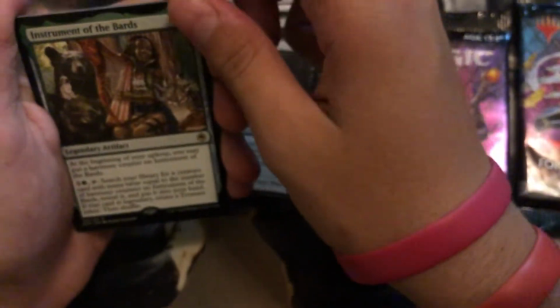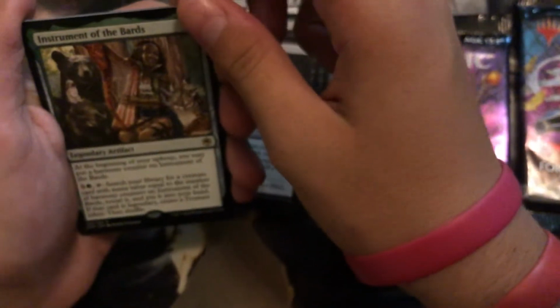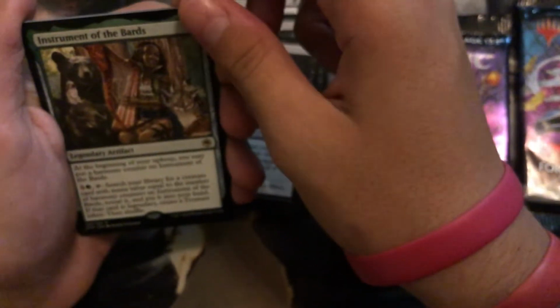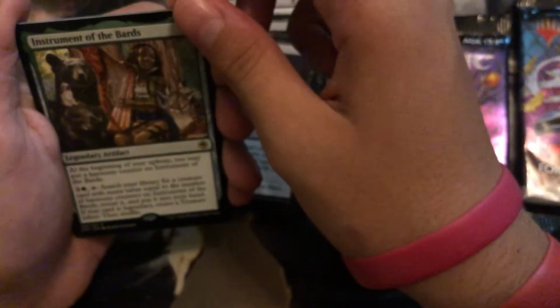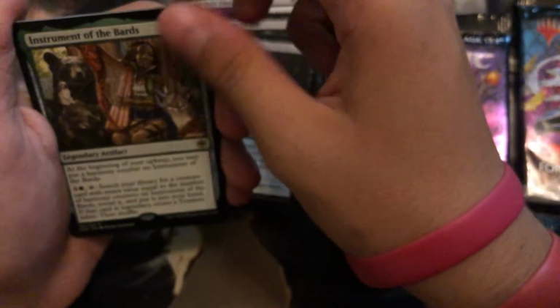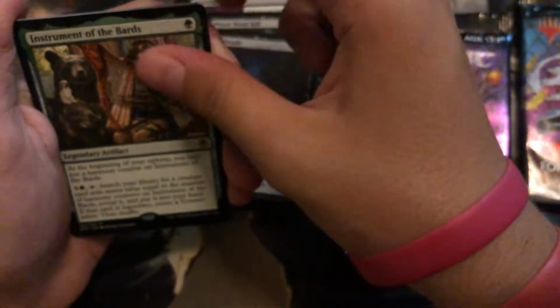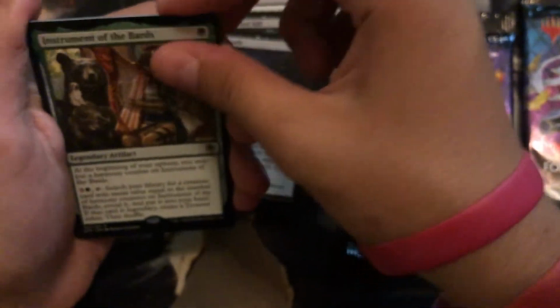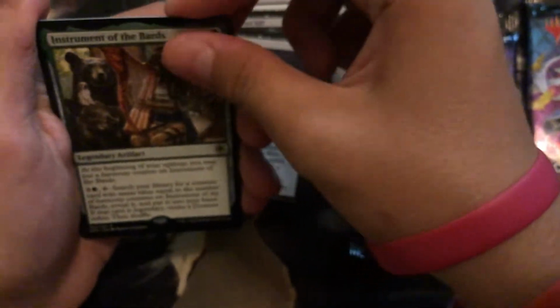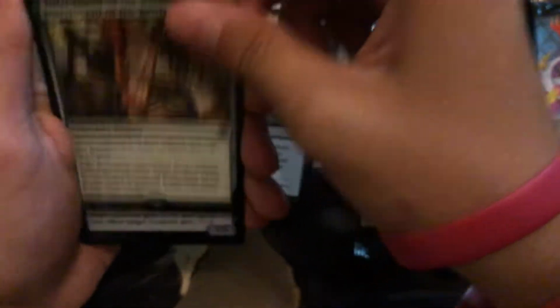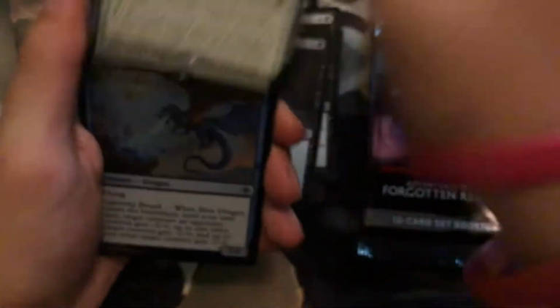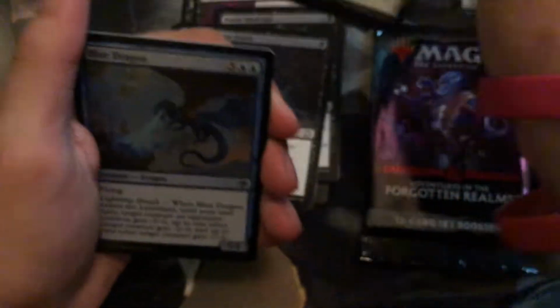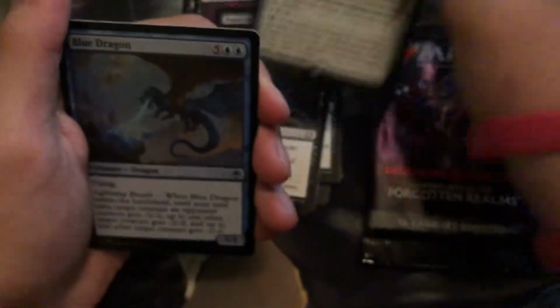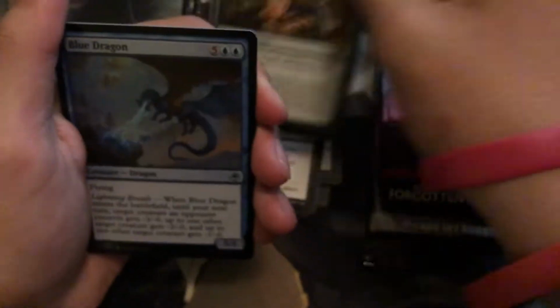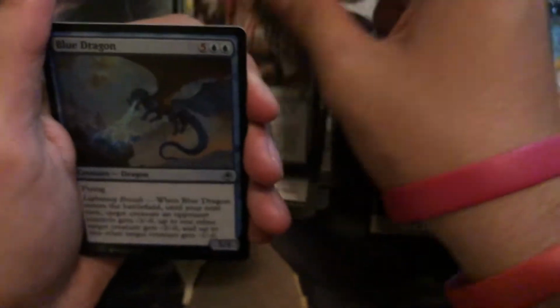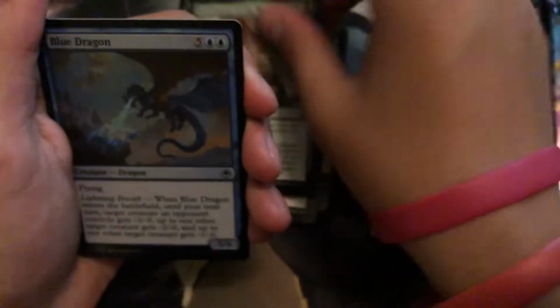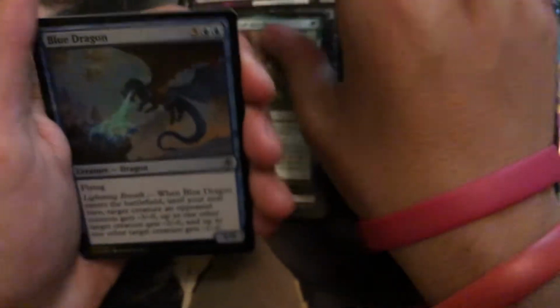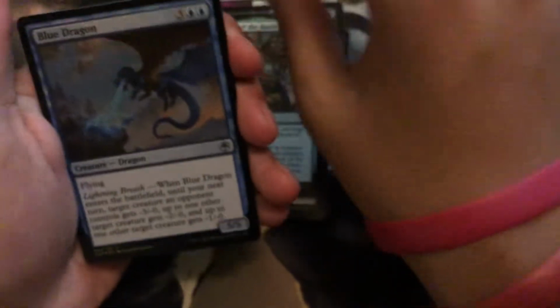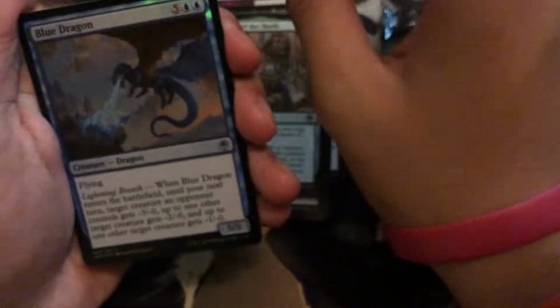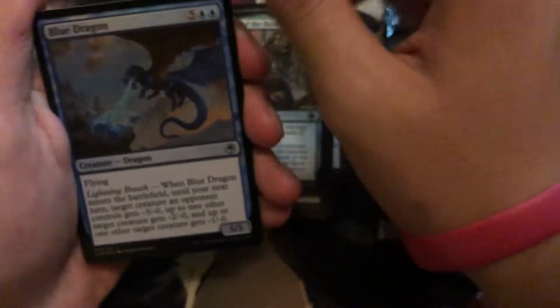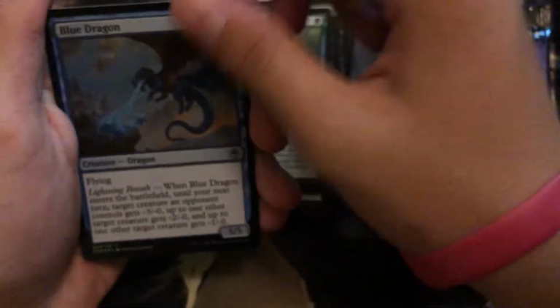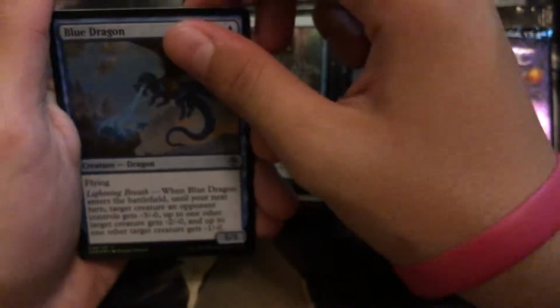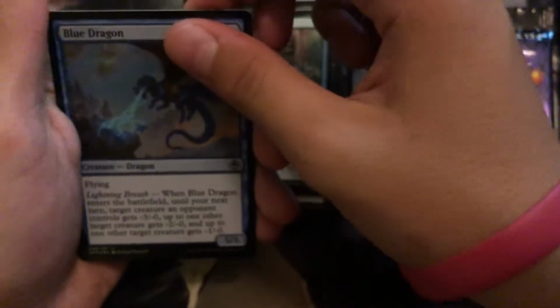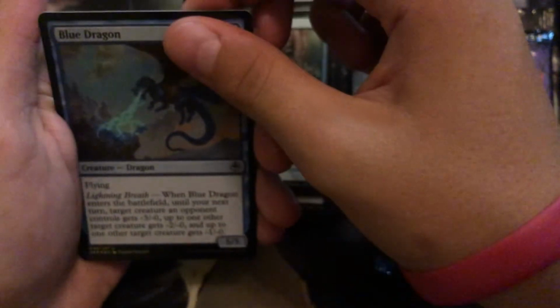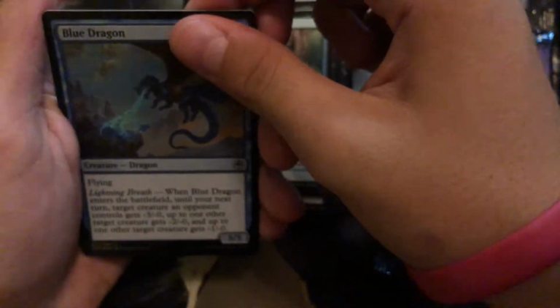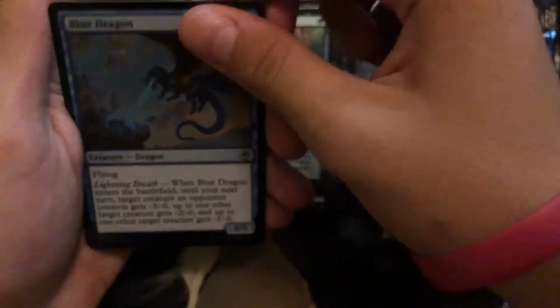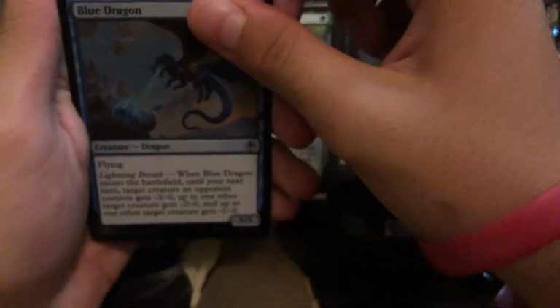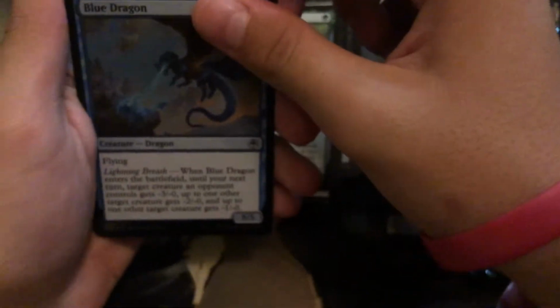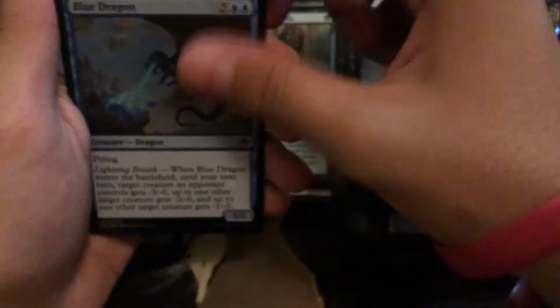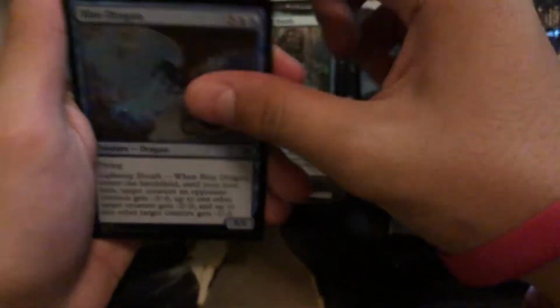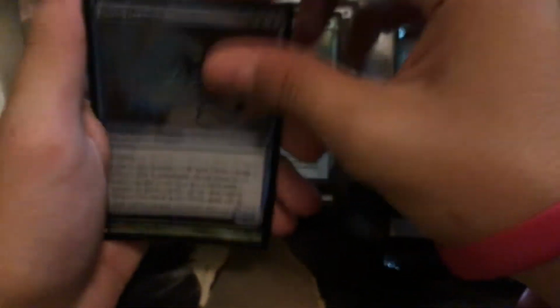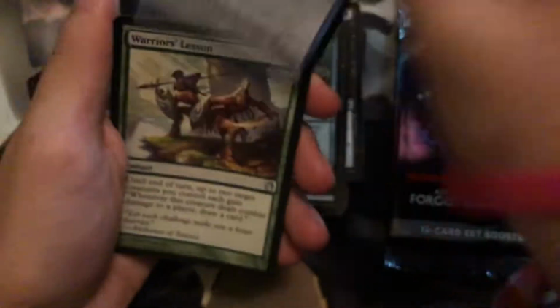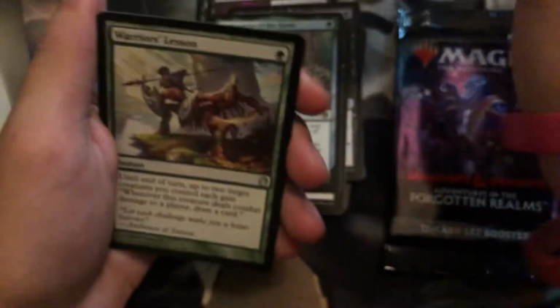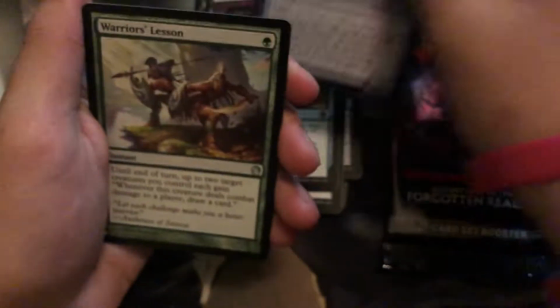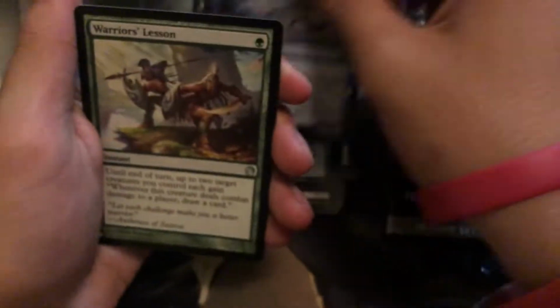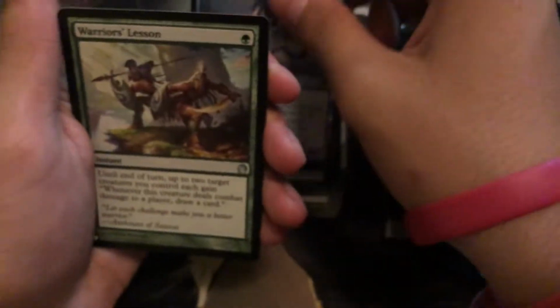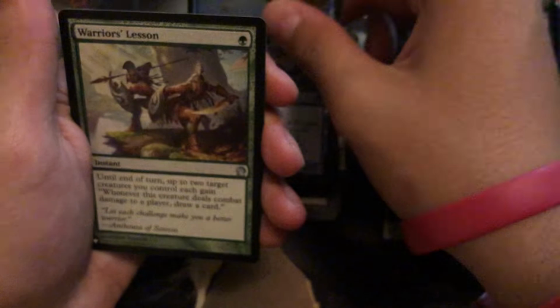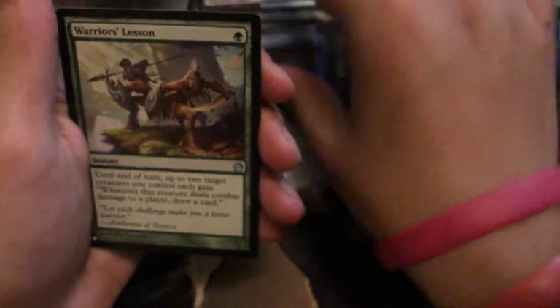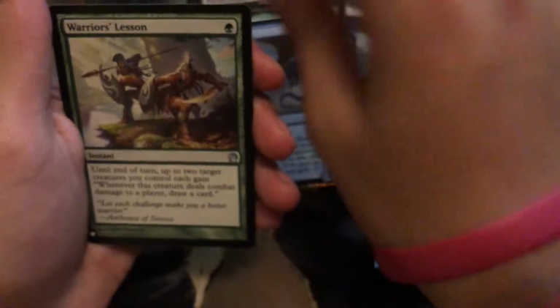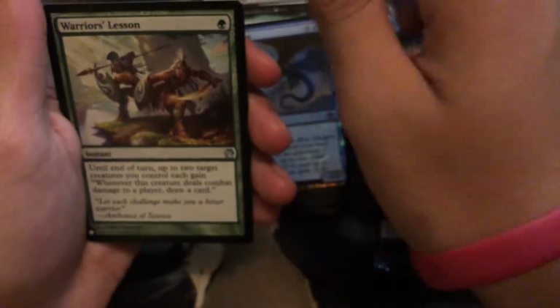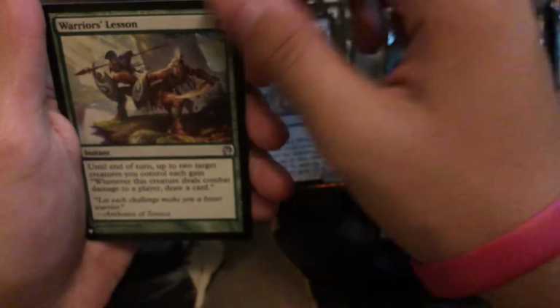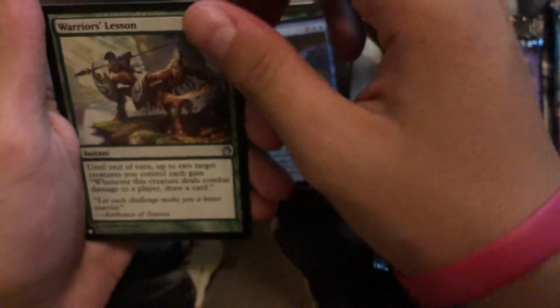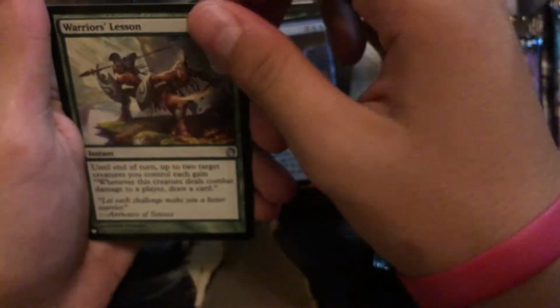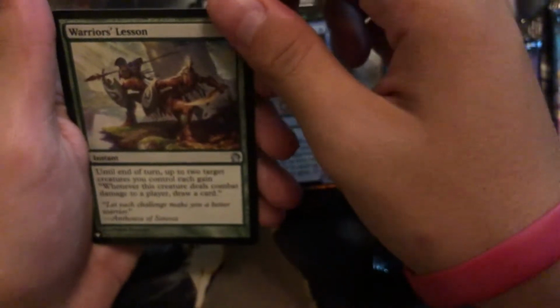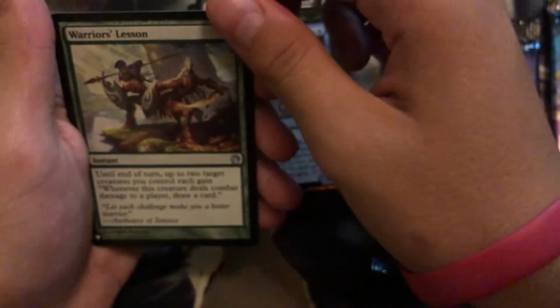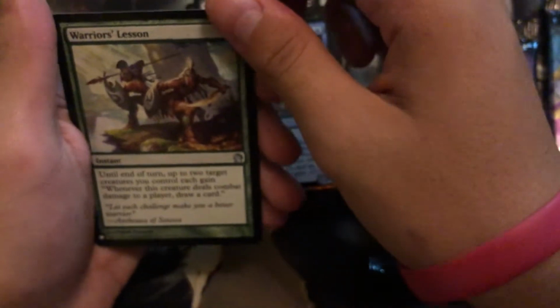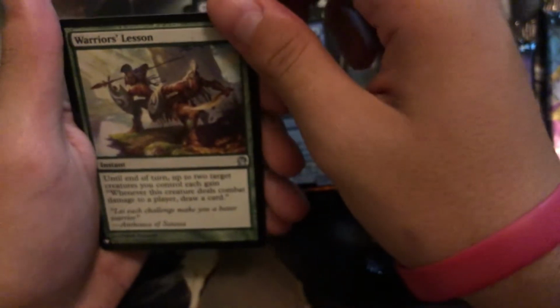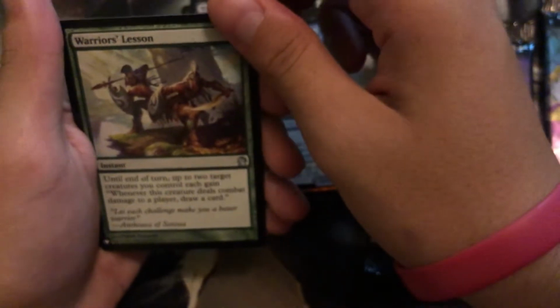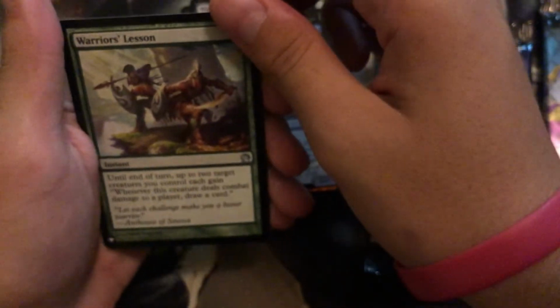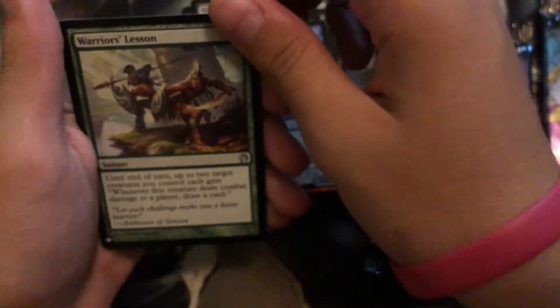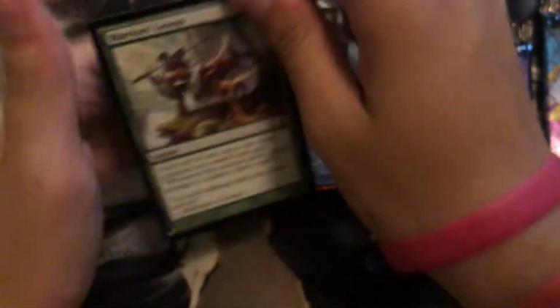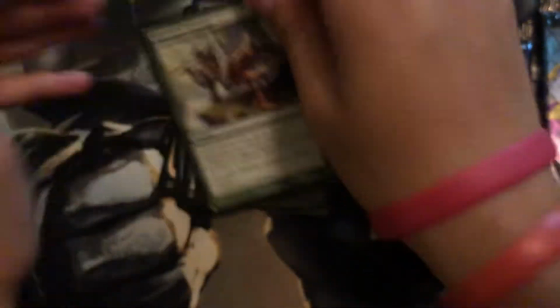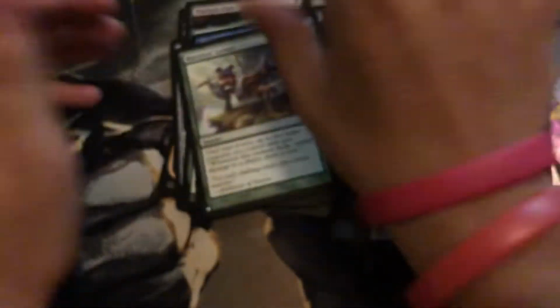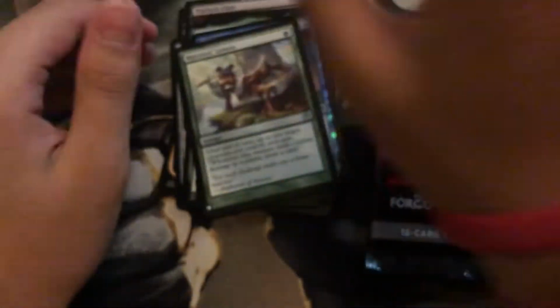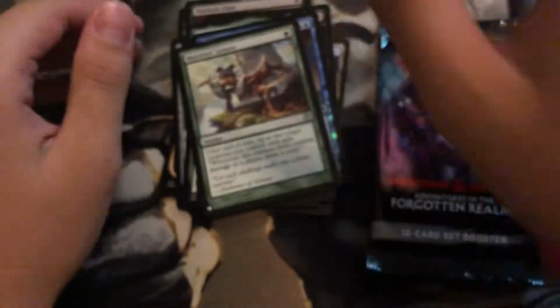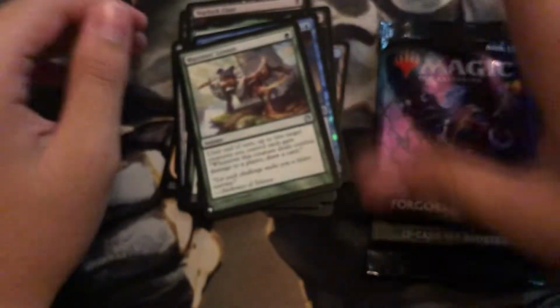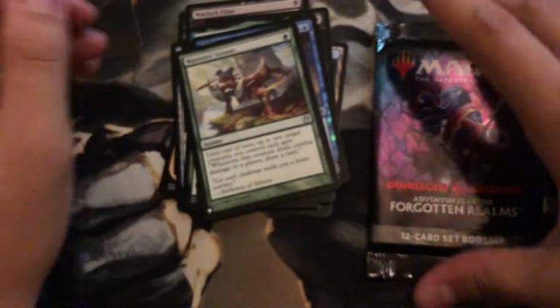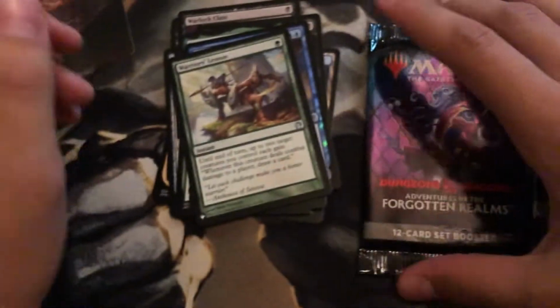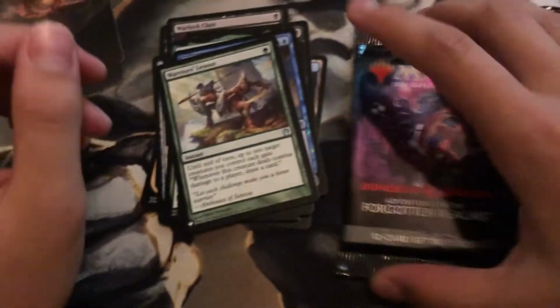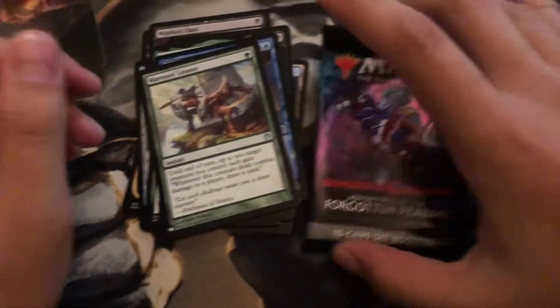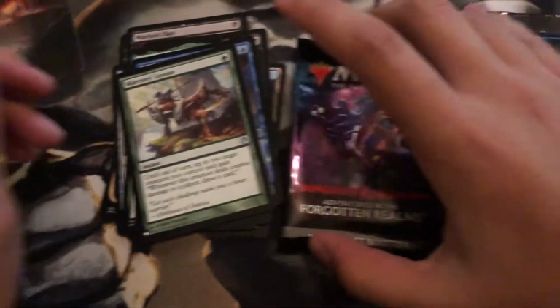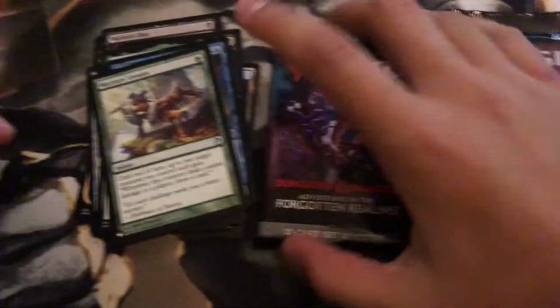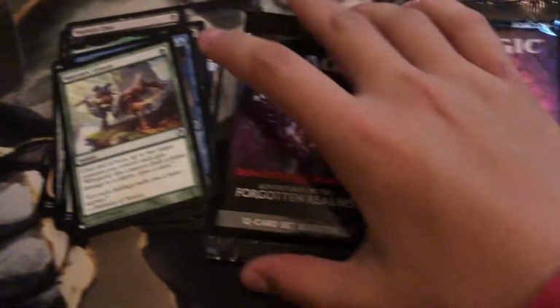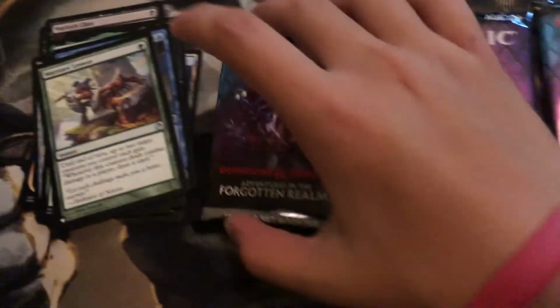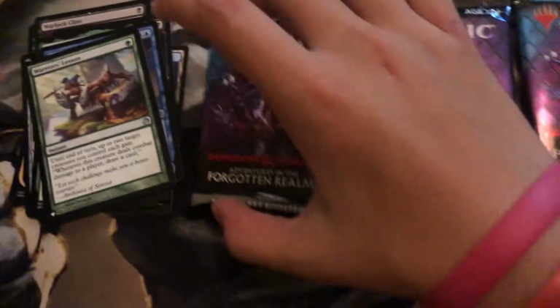Ooh, Instrument of the Bards. Foil Blue Dragon. Ooh, List Card. Warrior's Lesson. That's interesting.